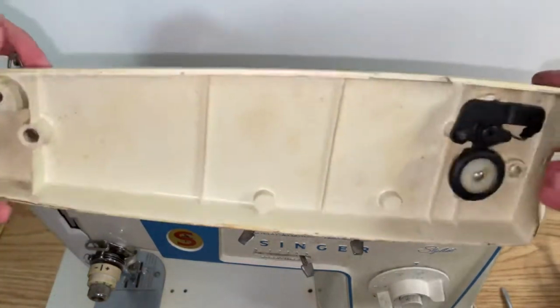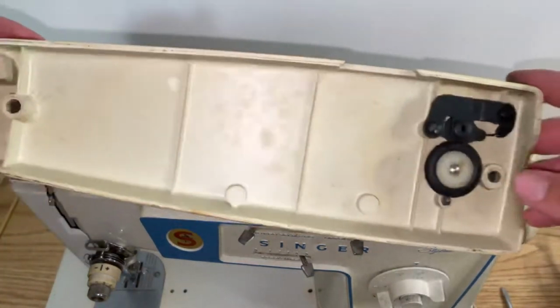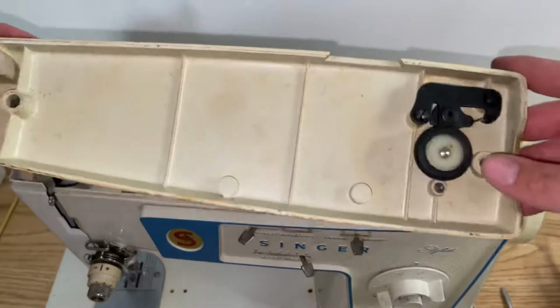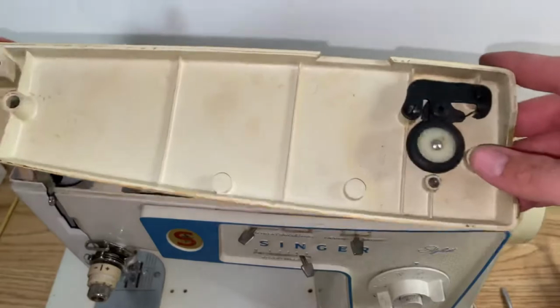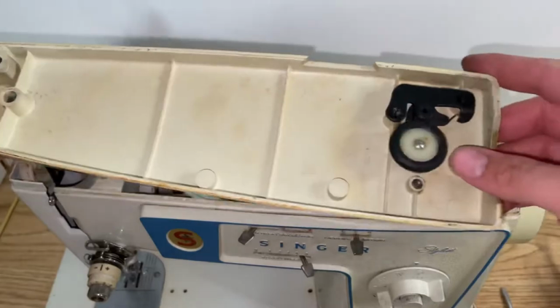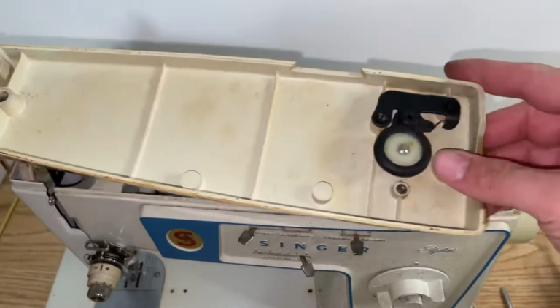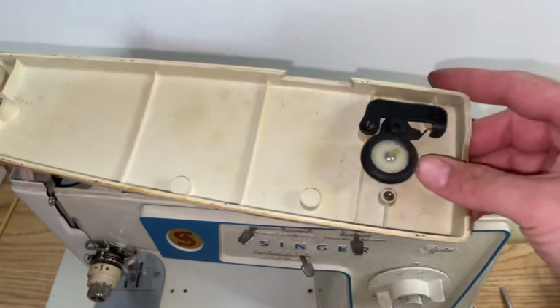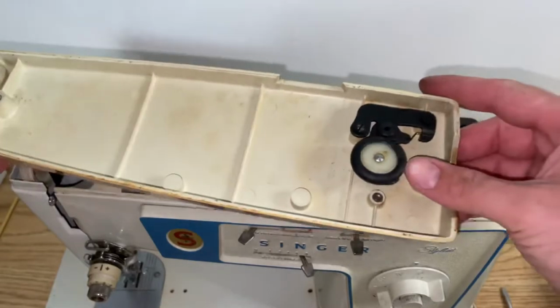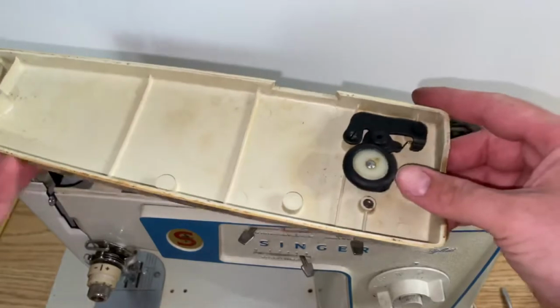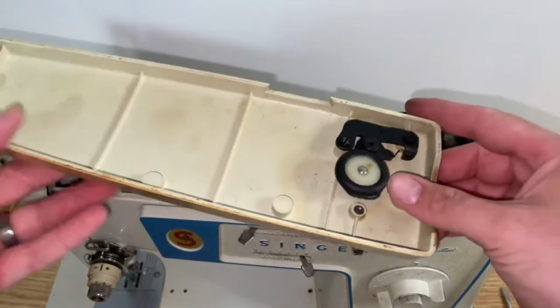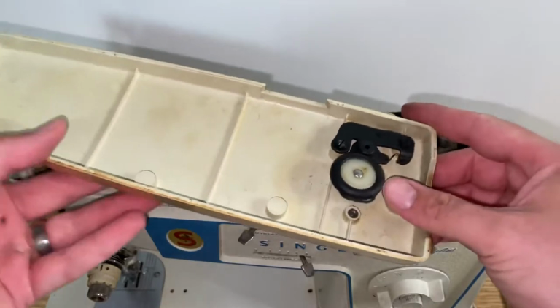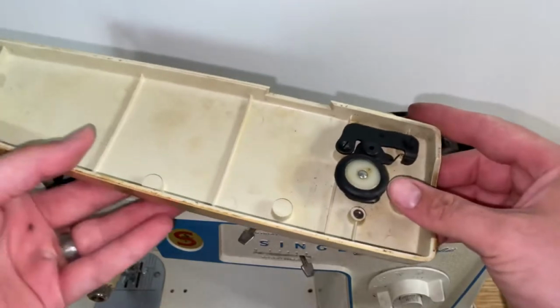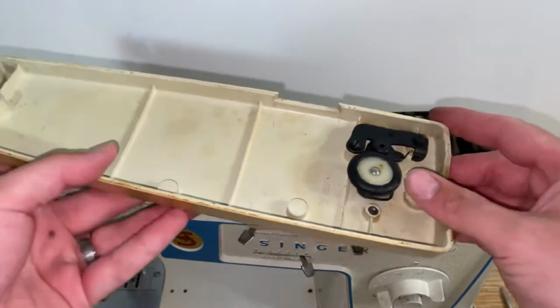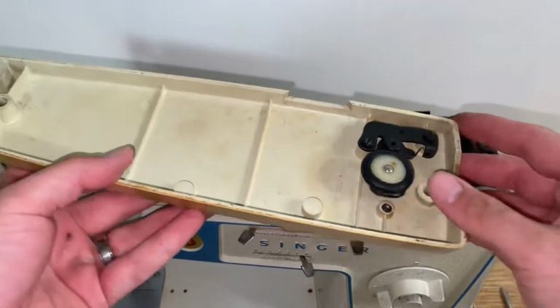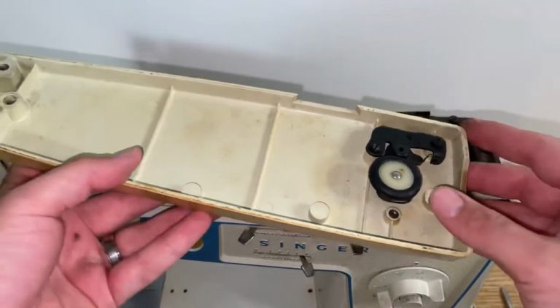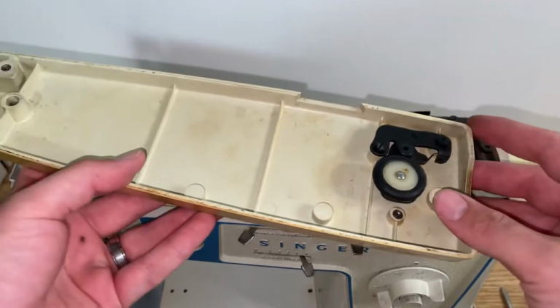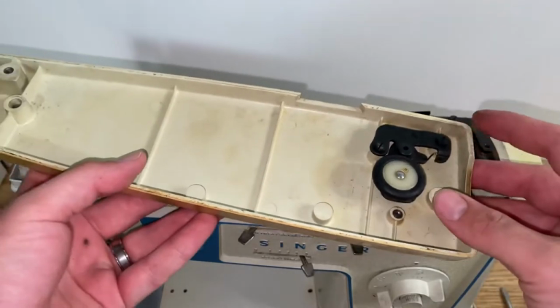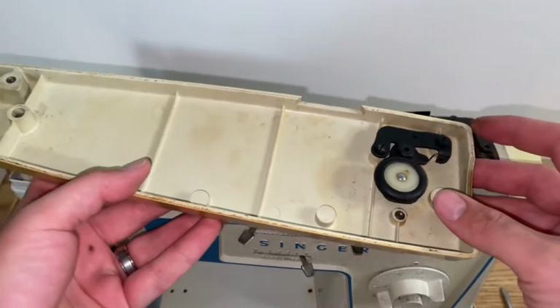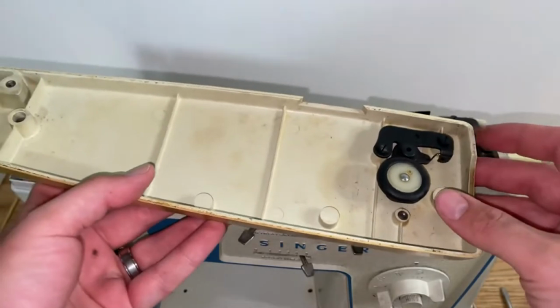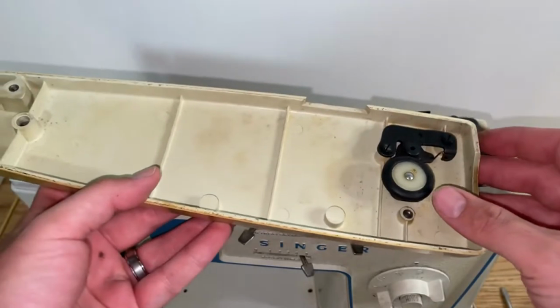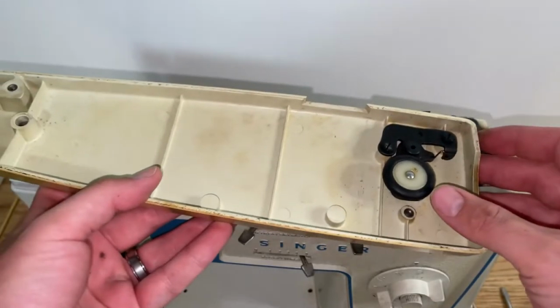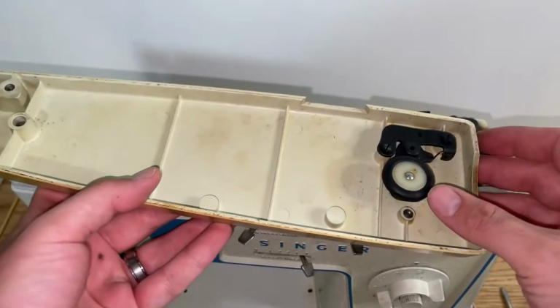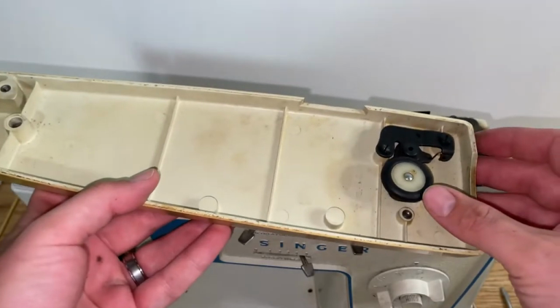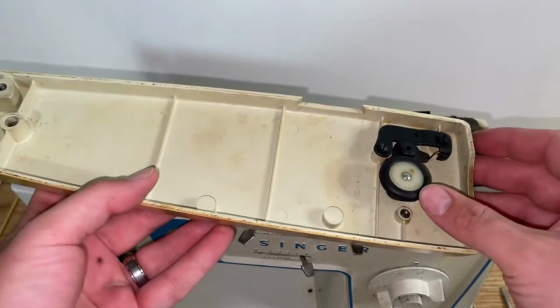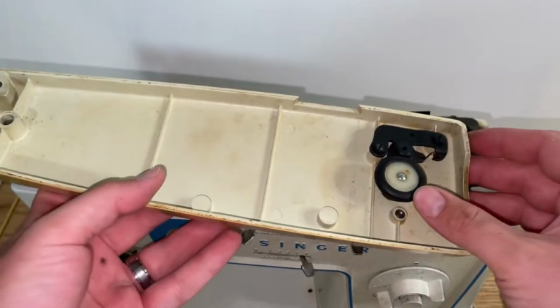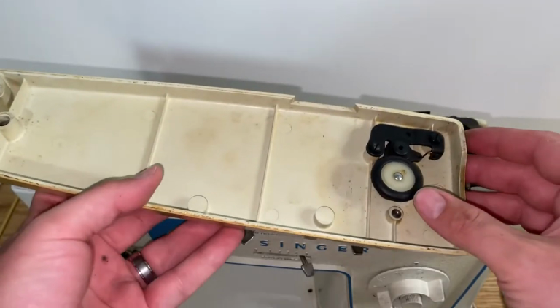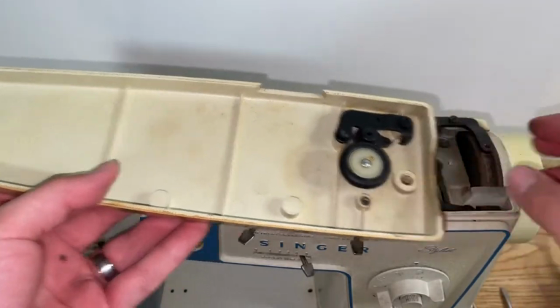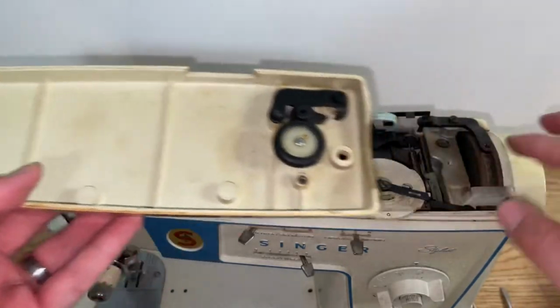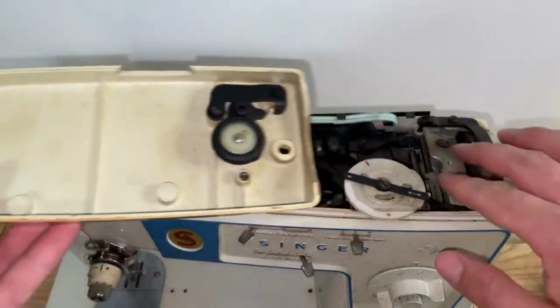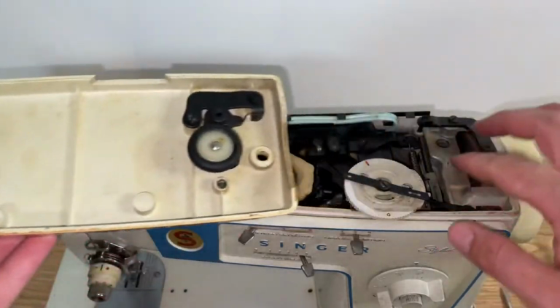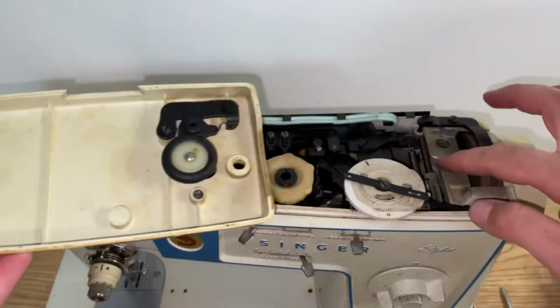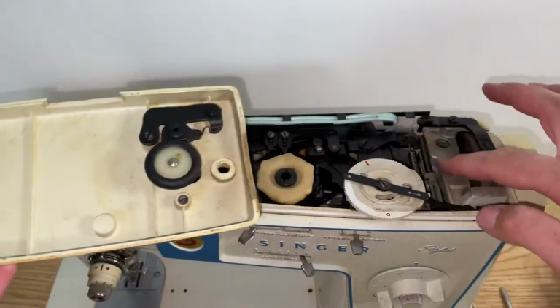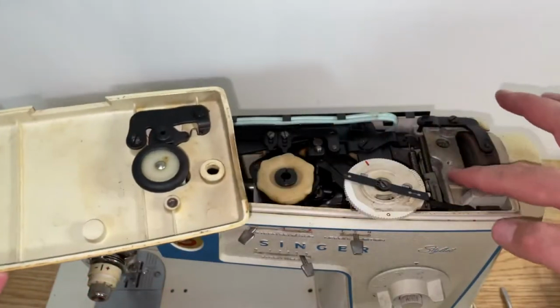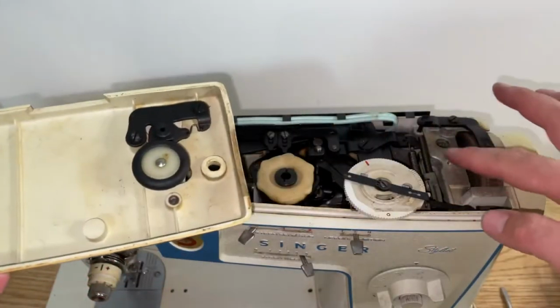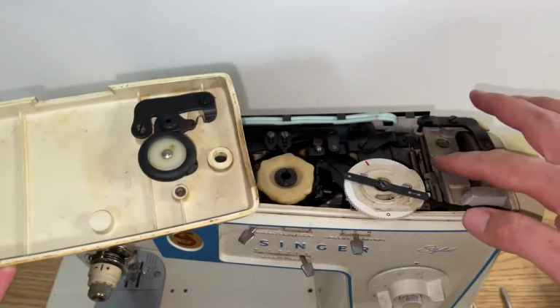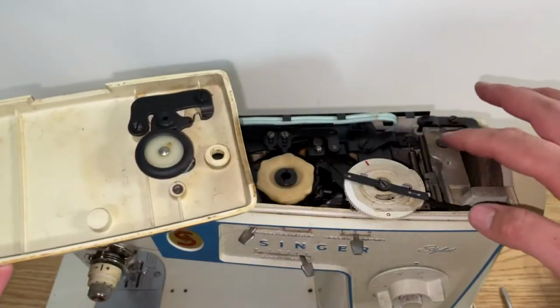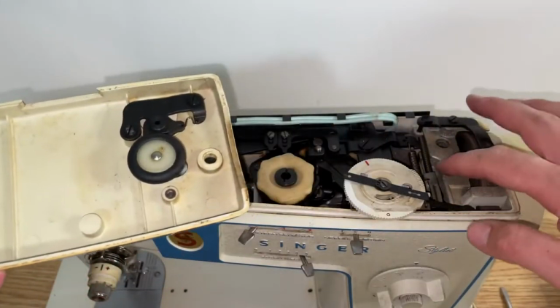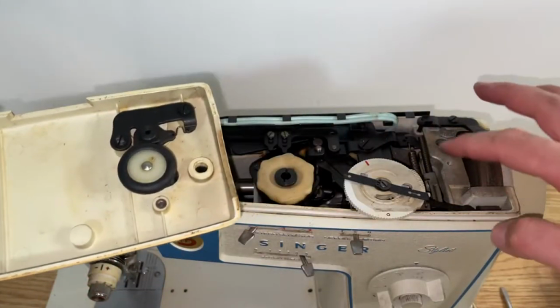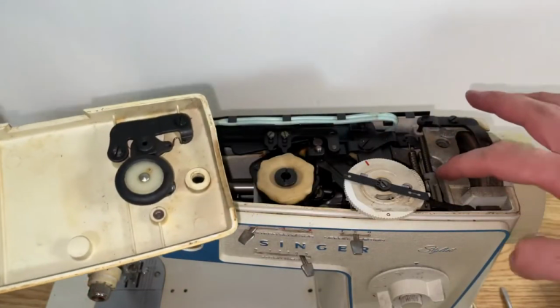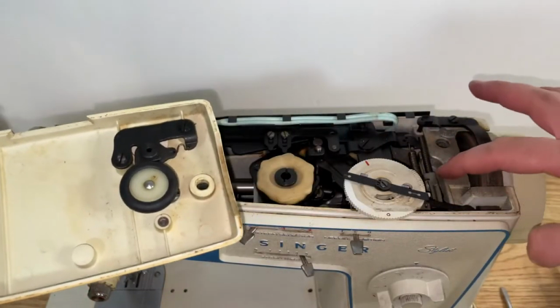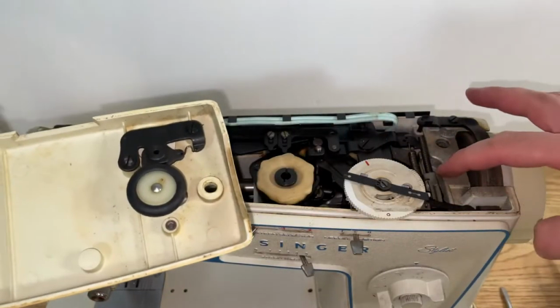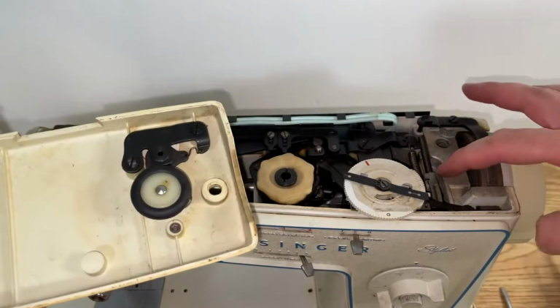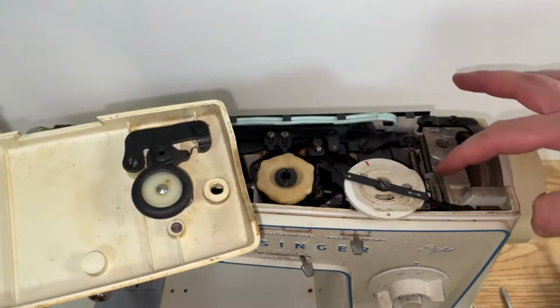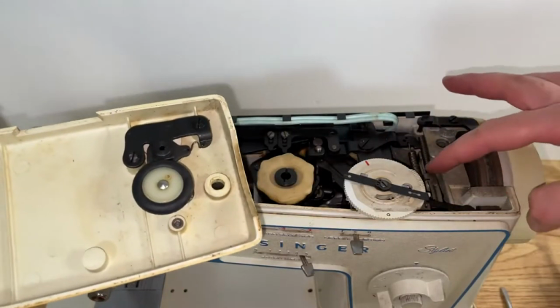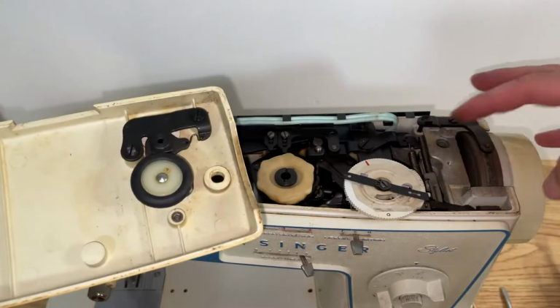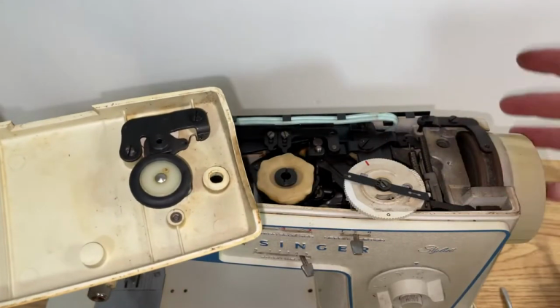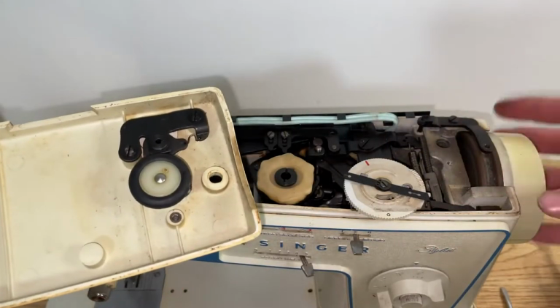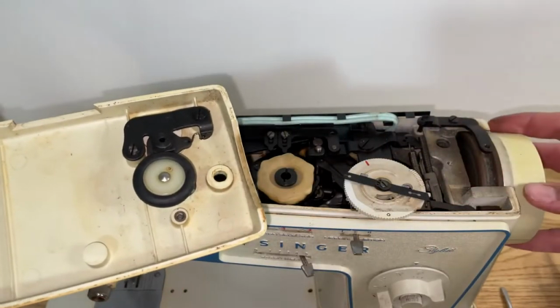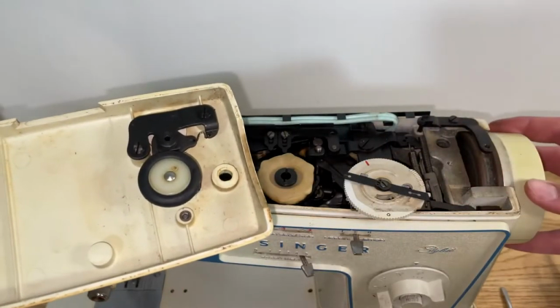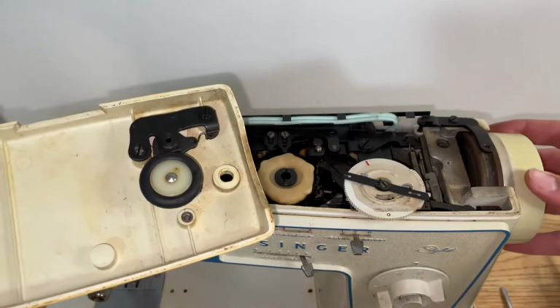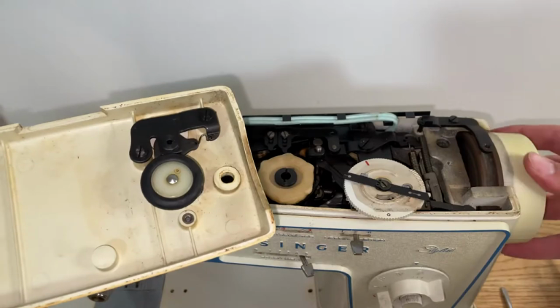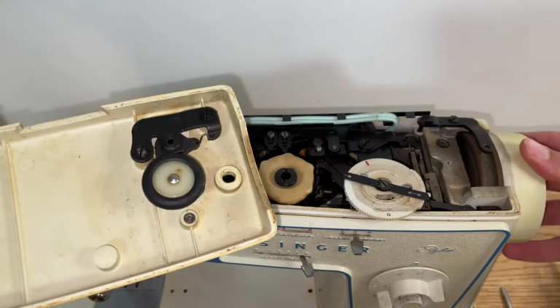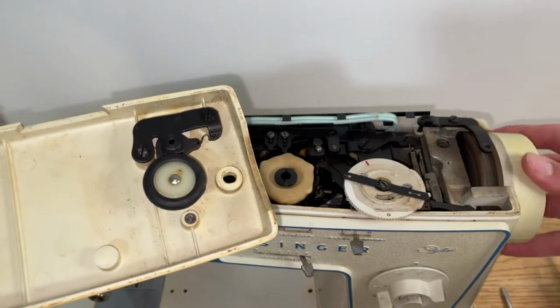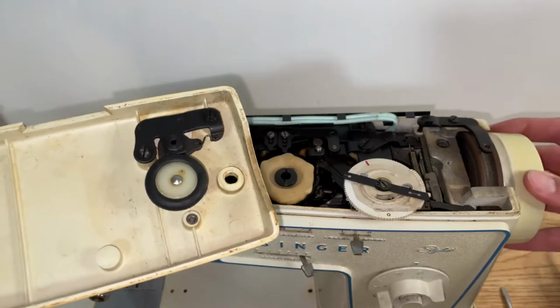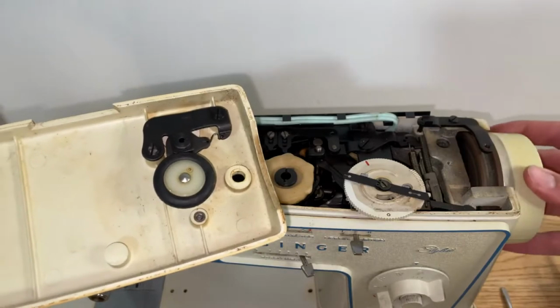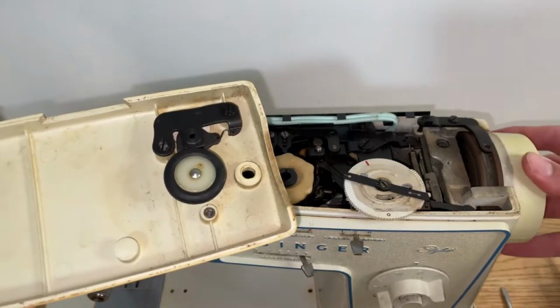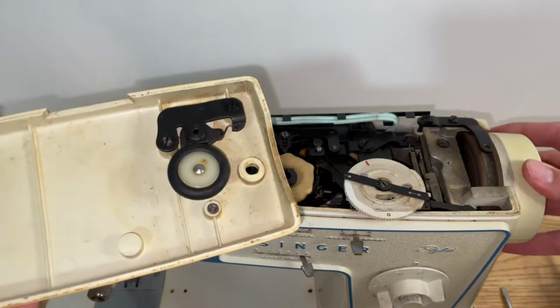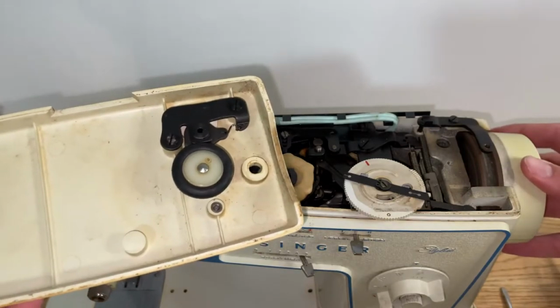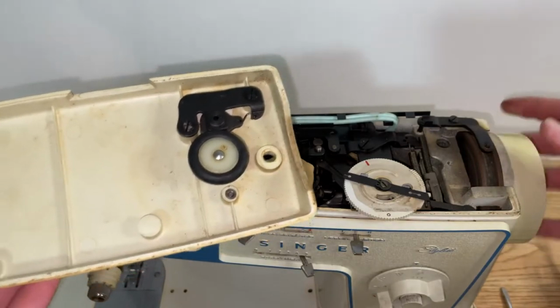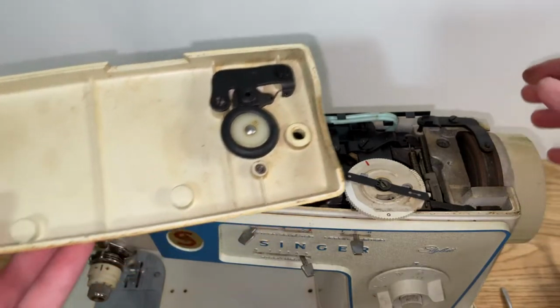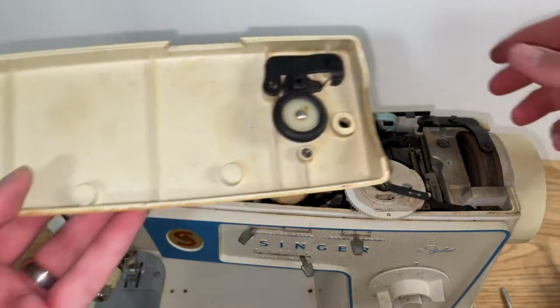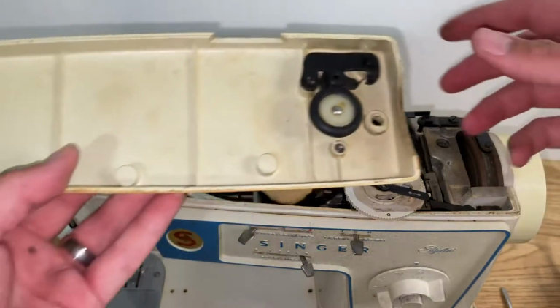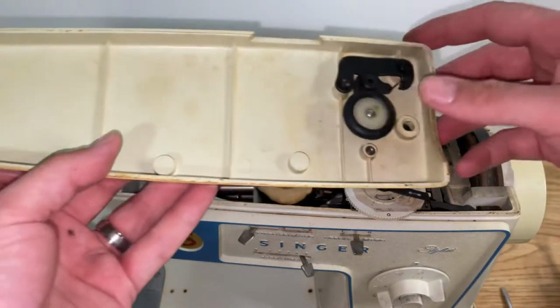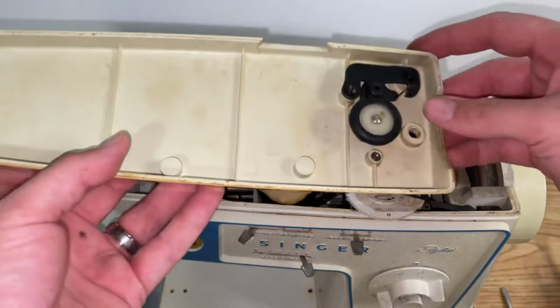the bobbin winder is actually on the lid. Sometimes it's over here next to your wheel right here.